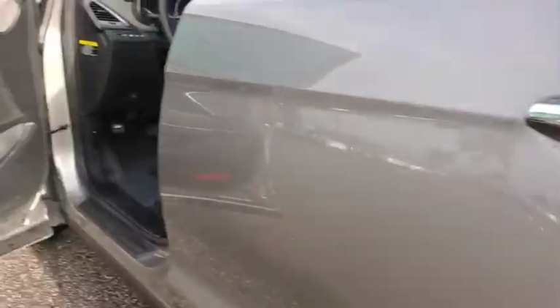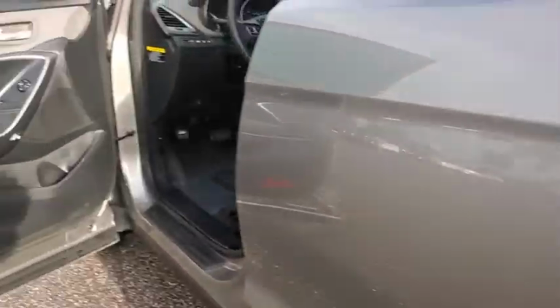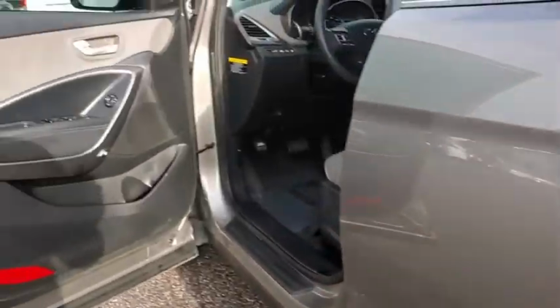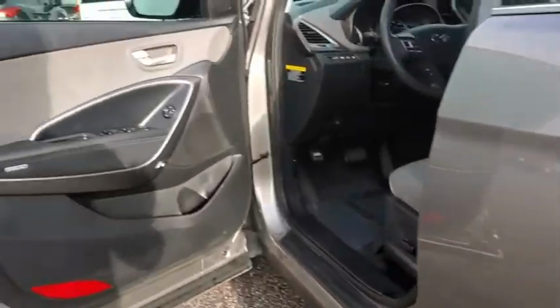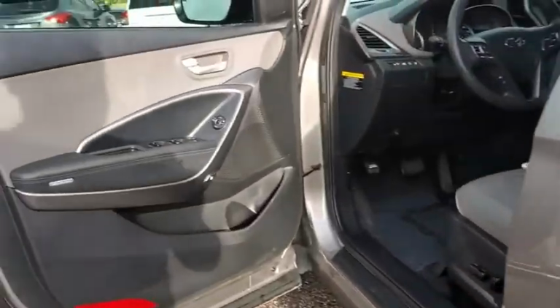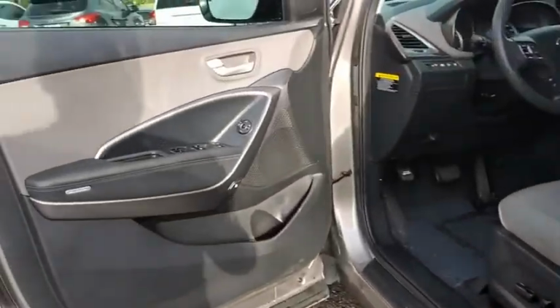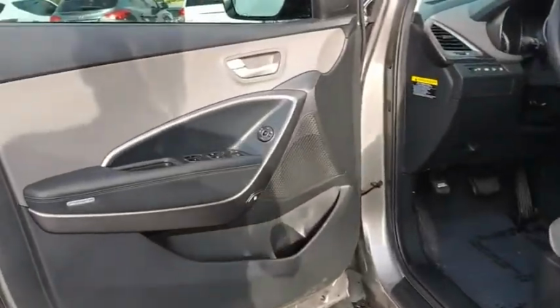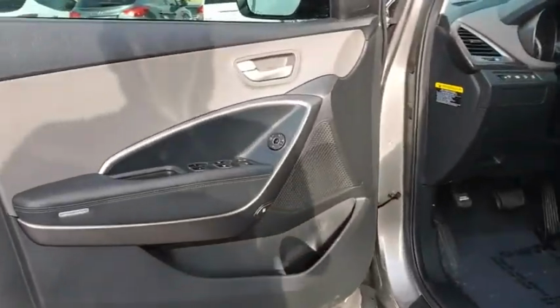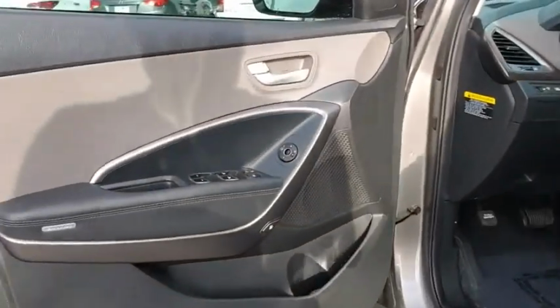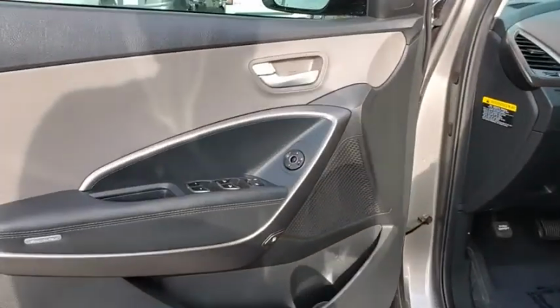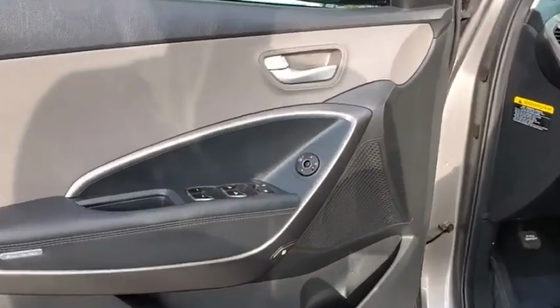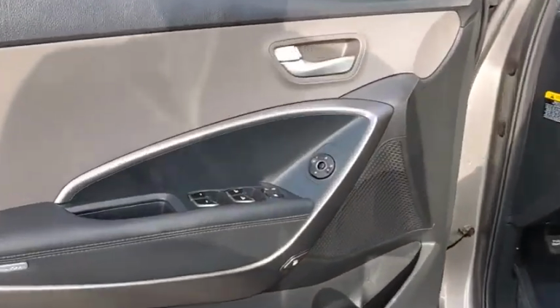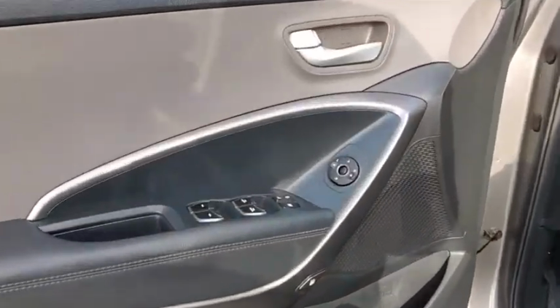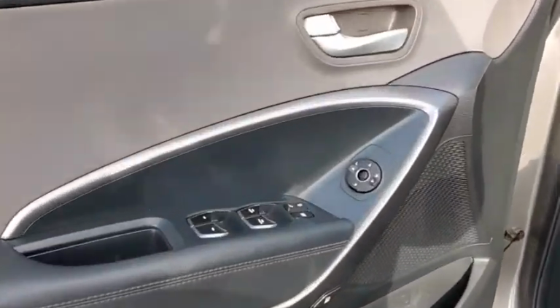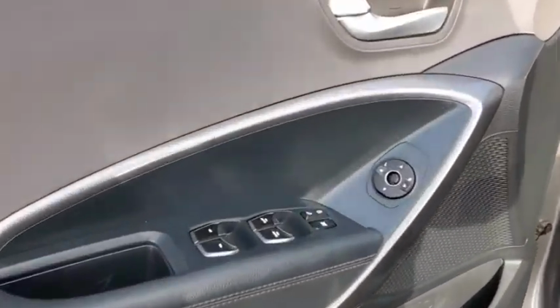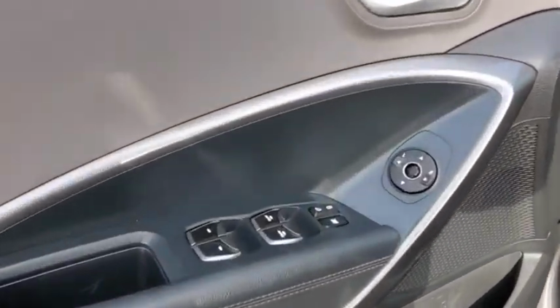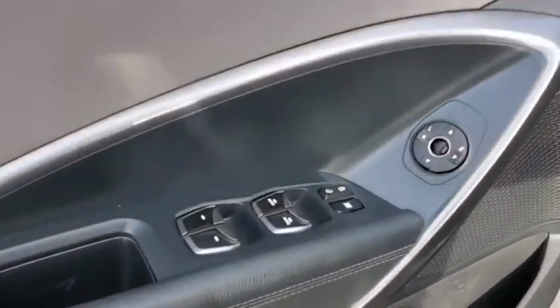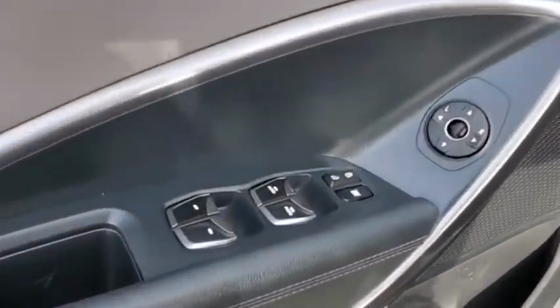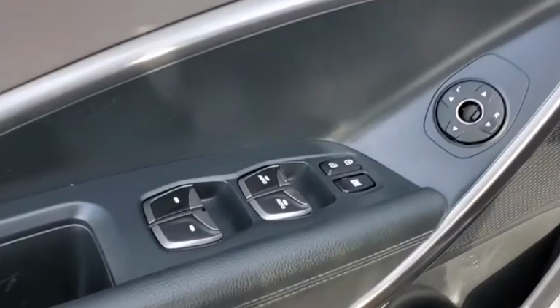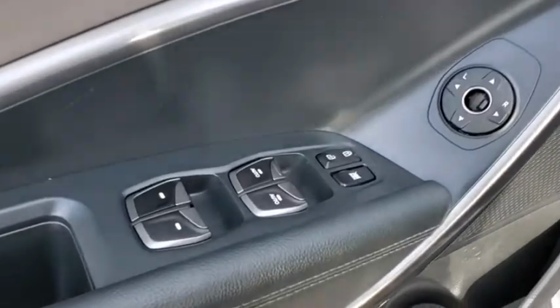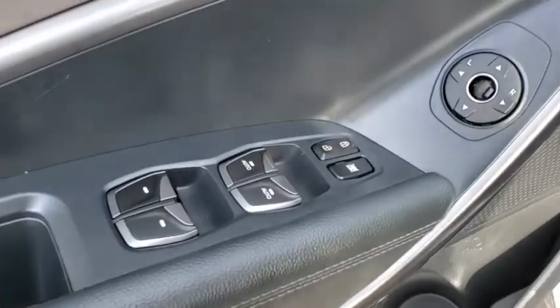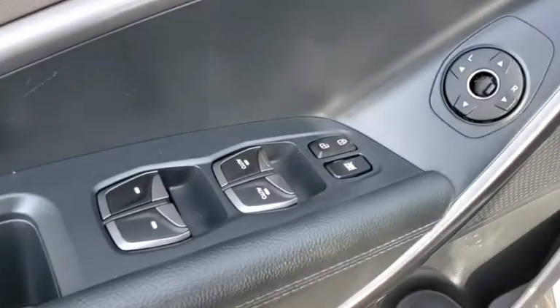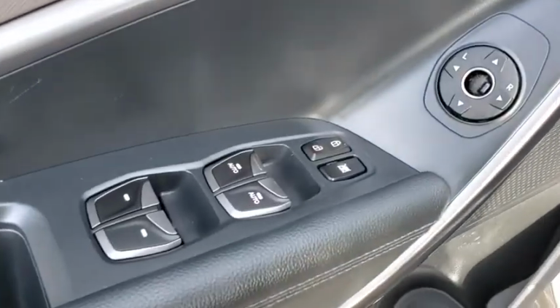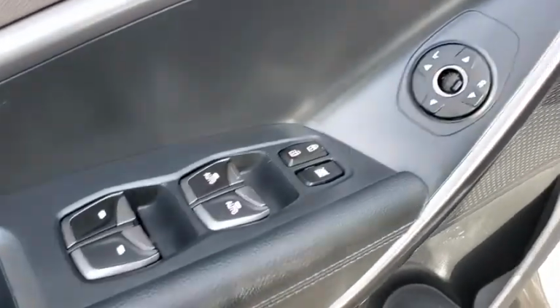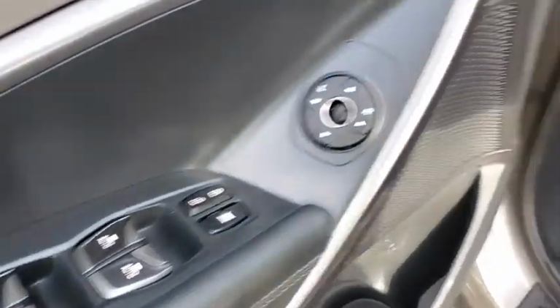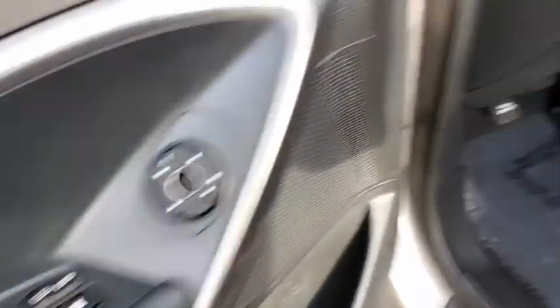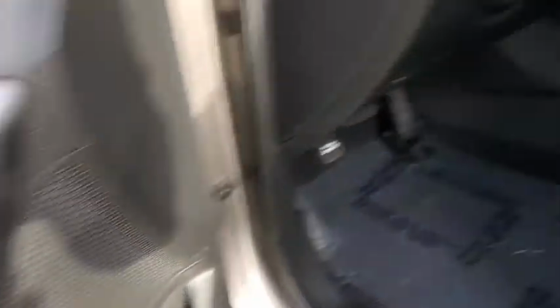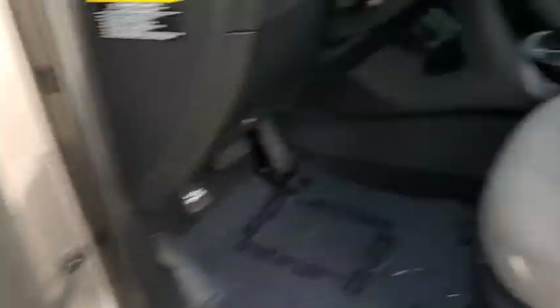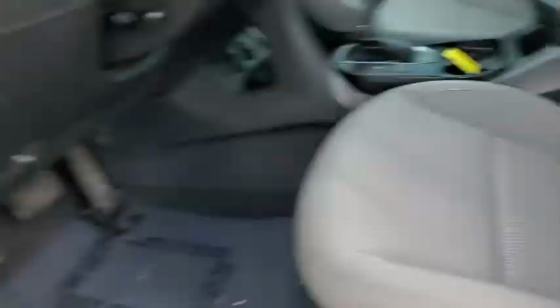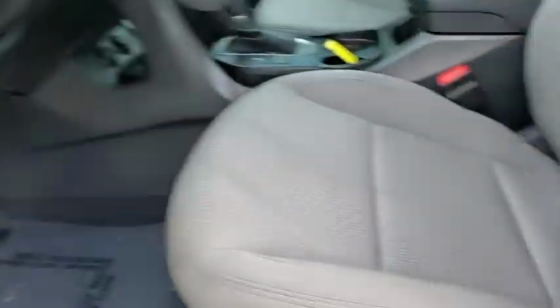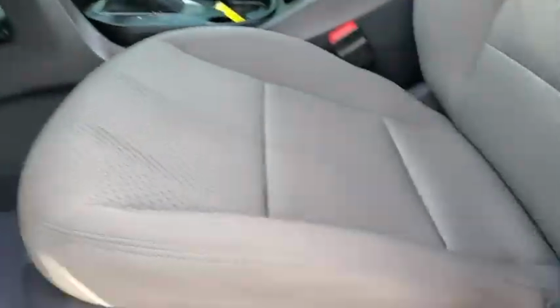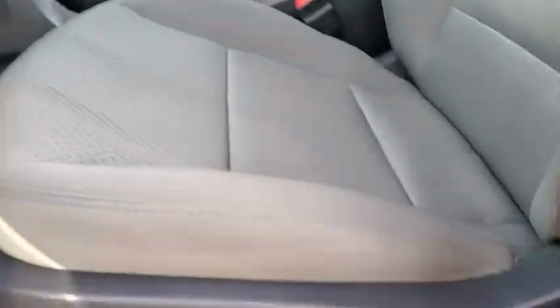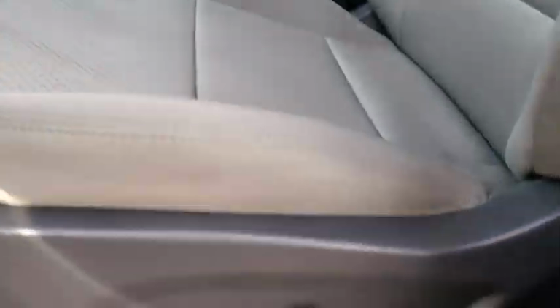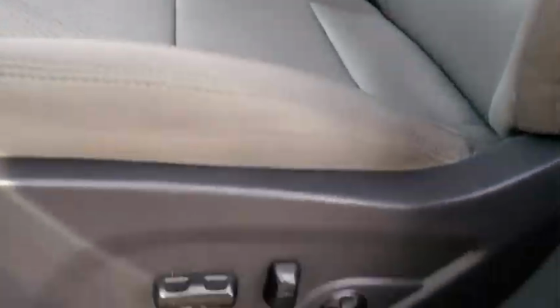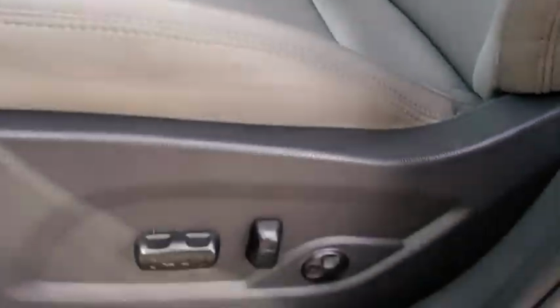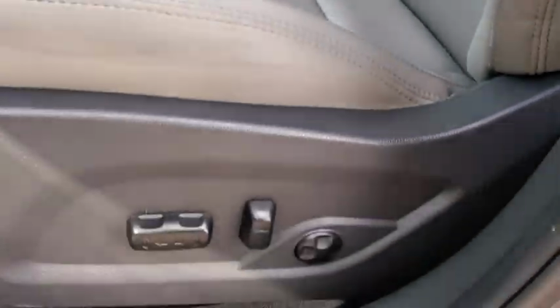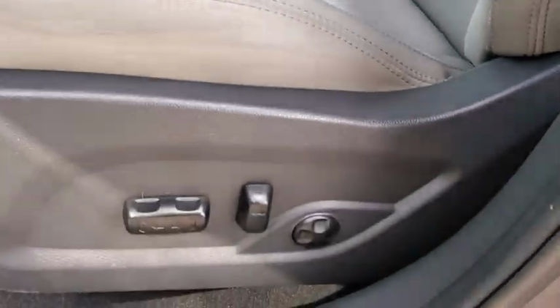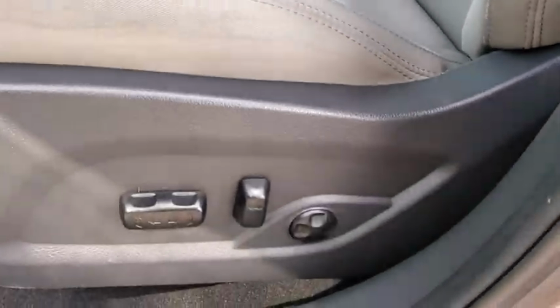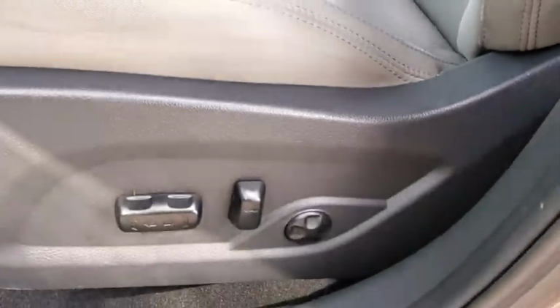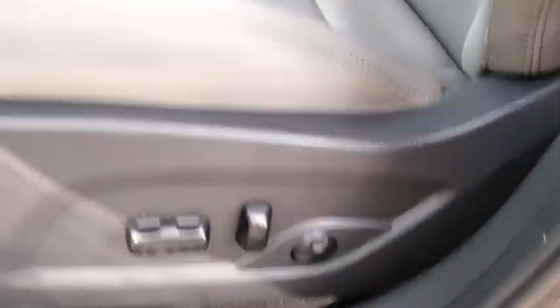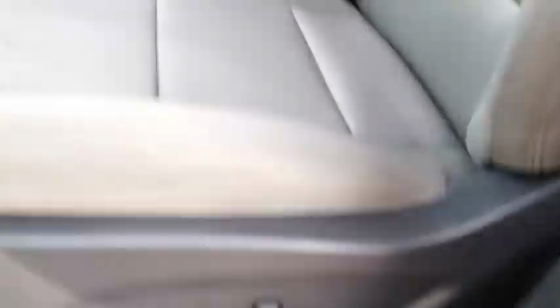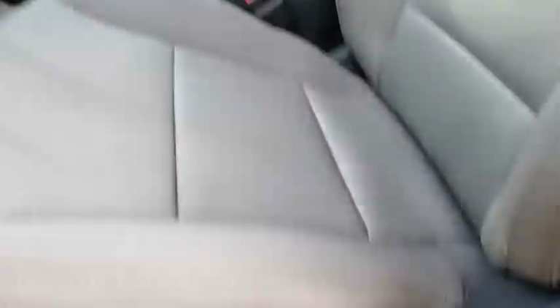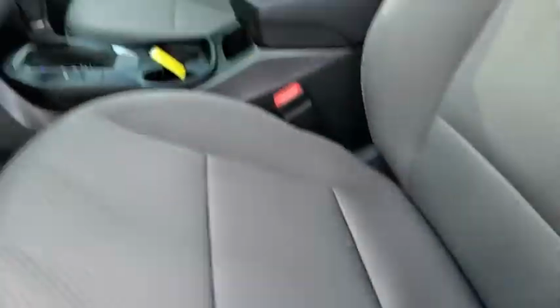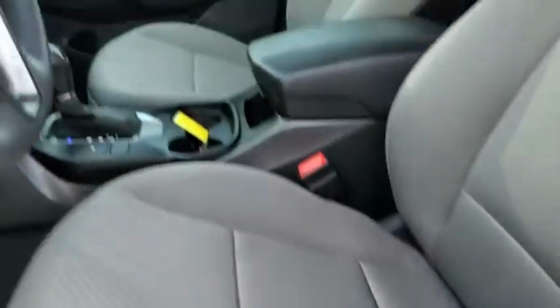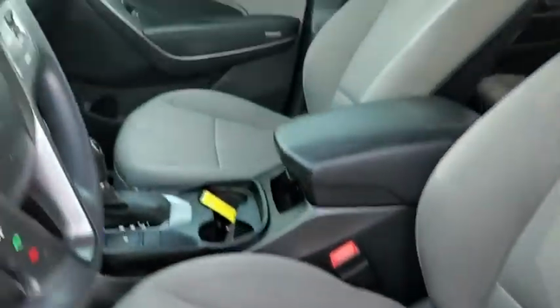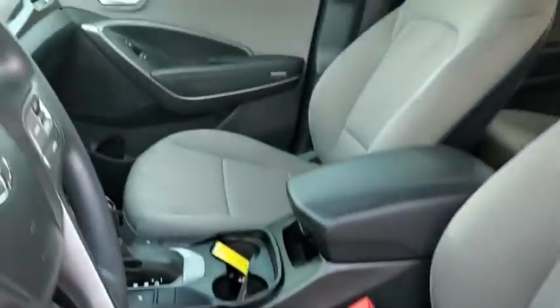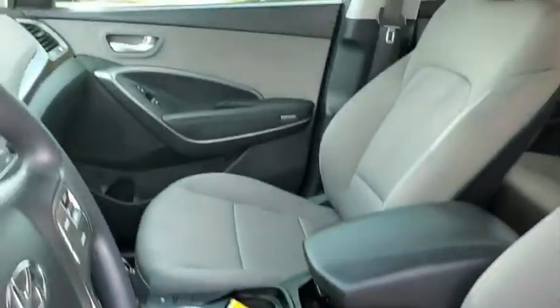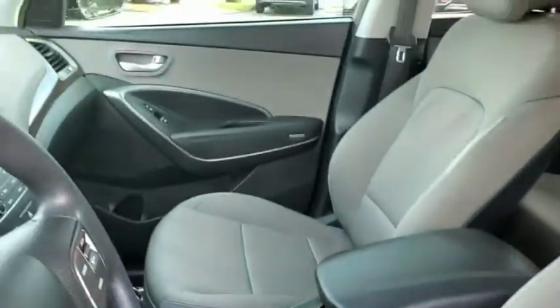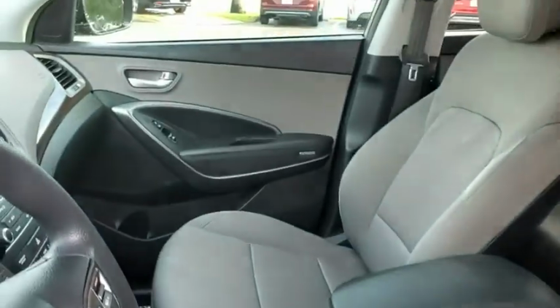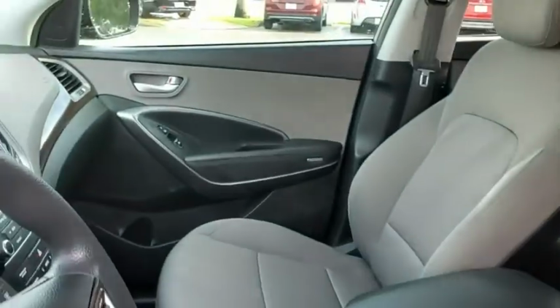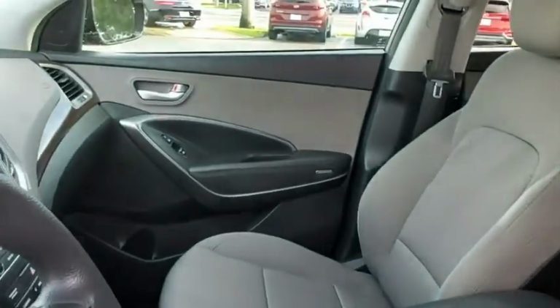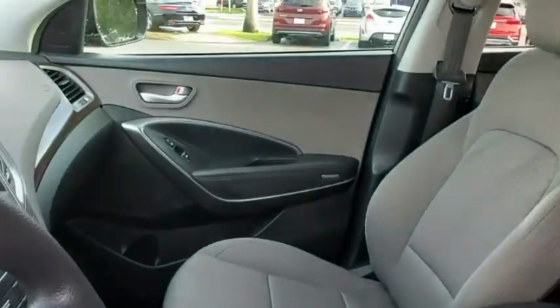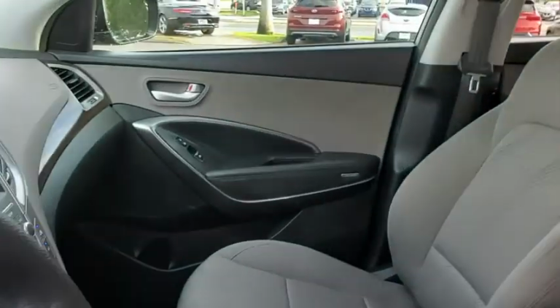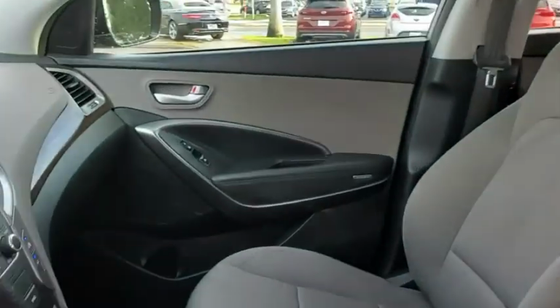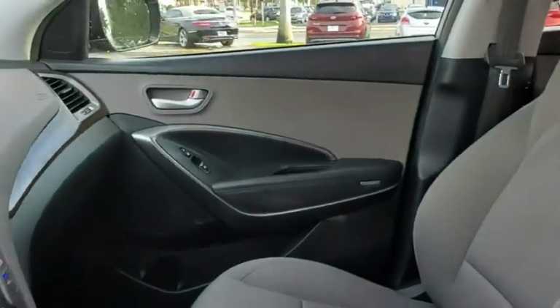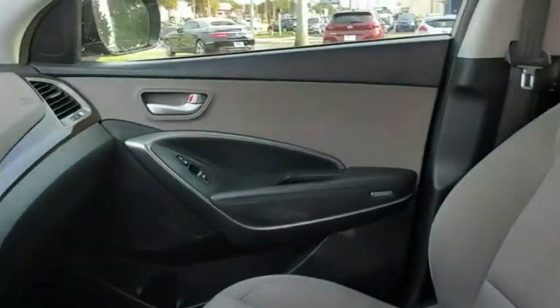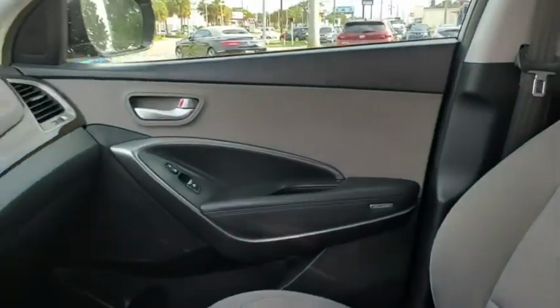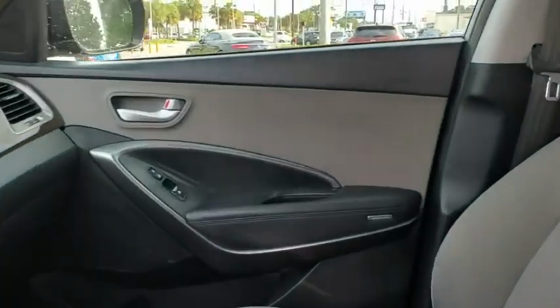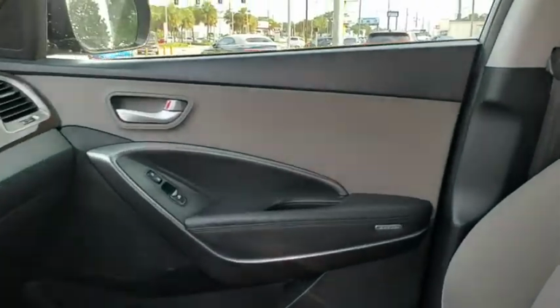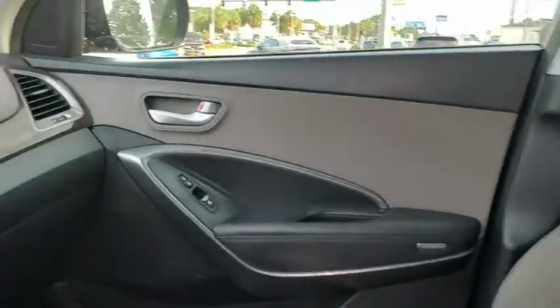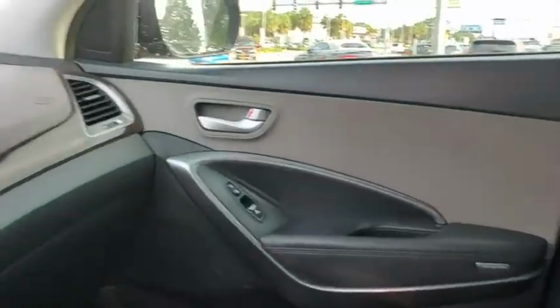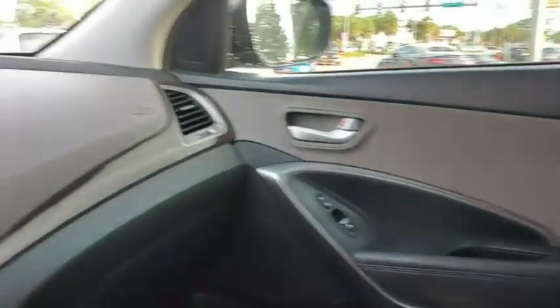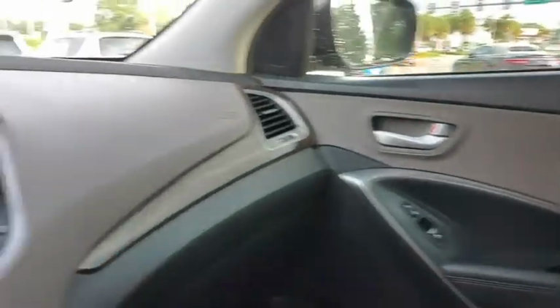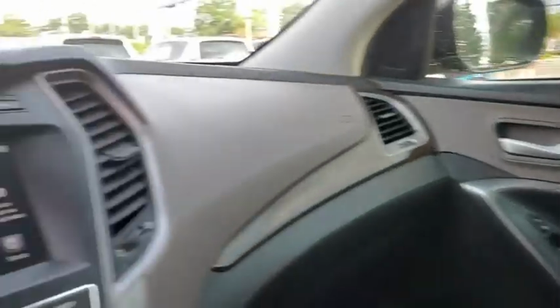Brake assist, remote keyless entry, tachometer, cargo net, overhead console, panic alarm, rear window wiper.